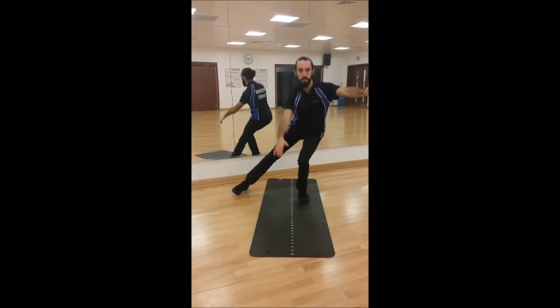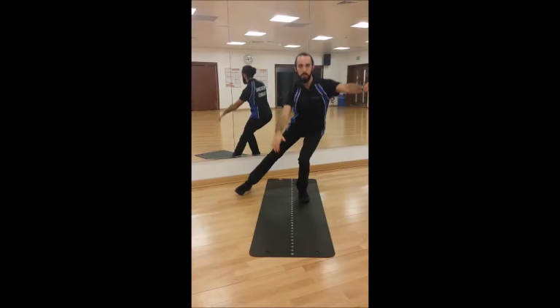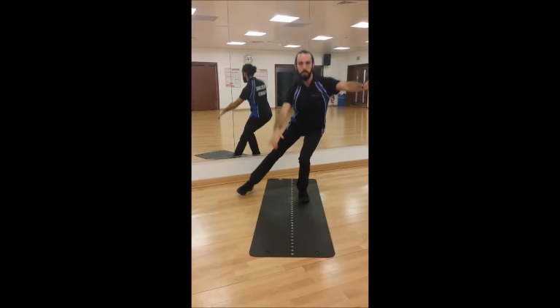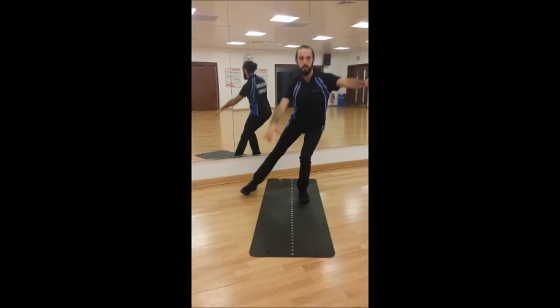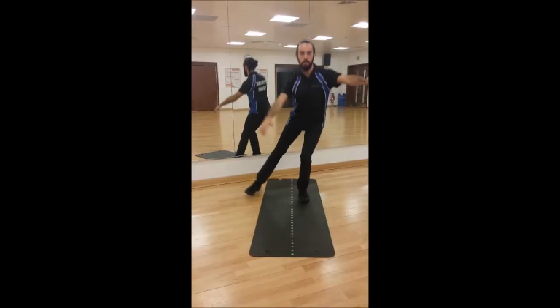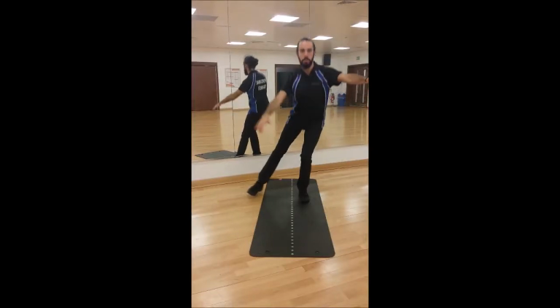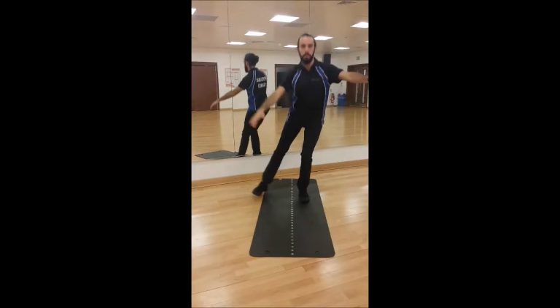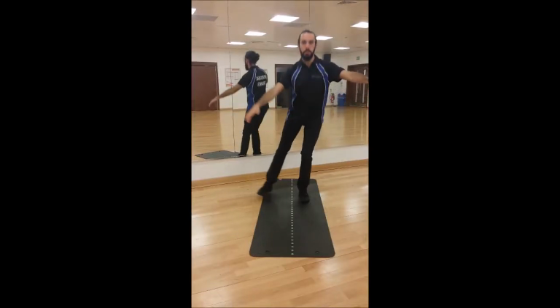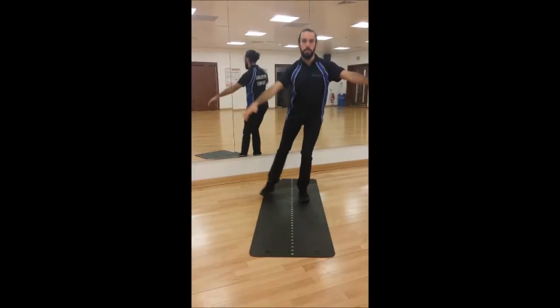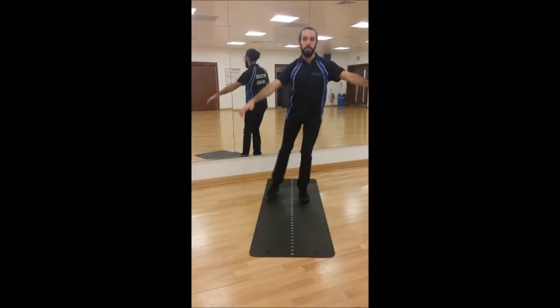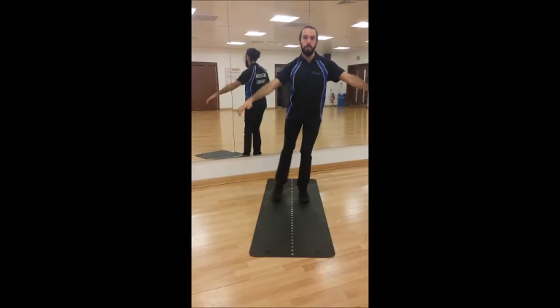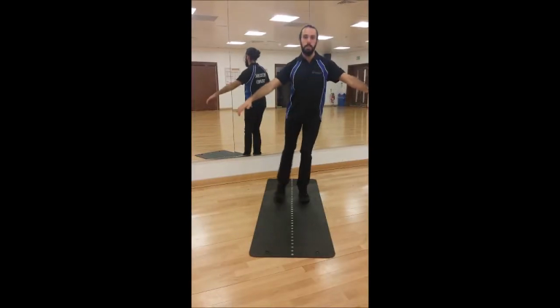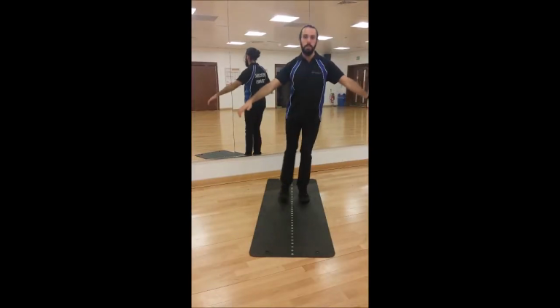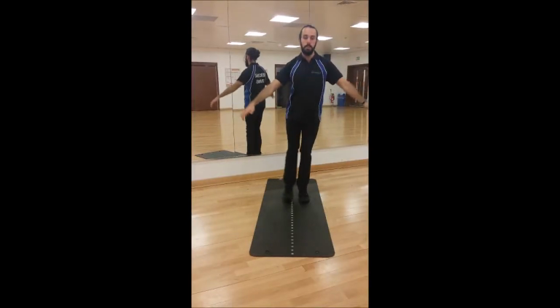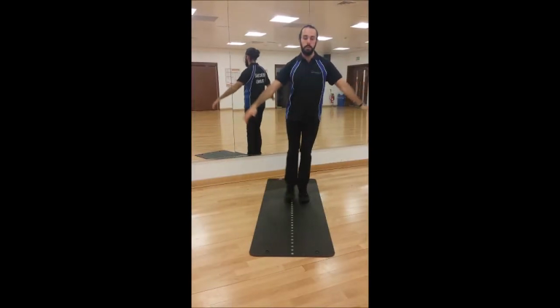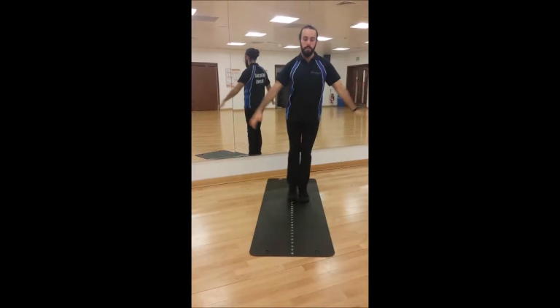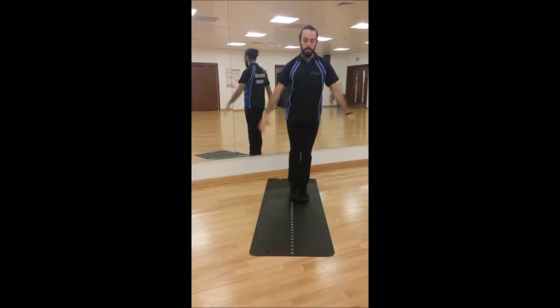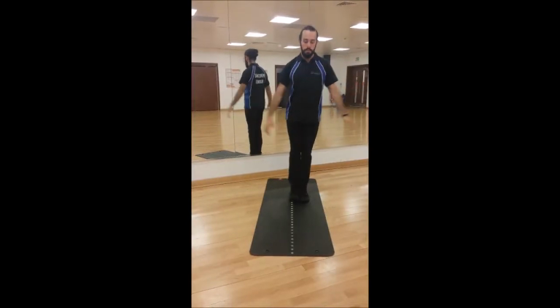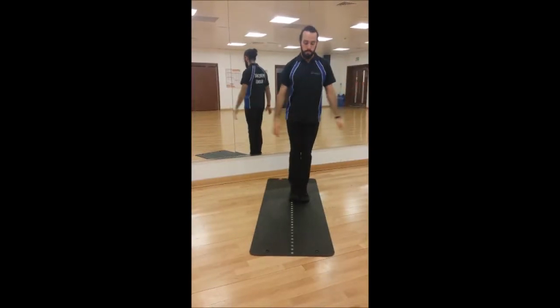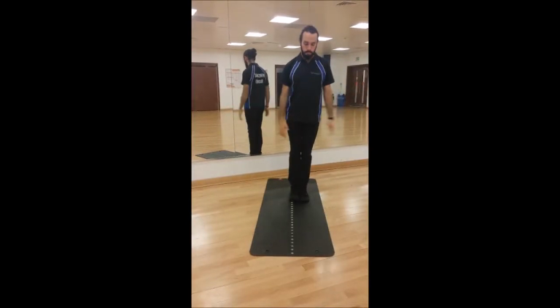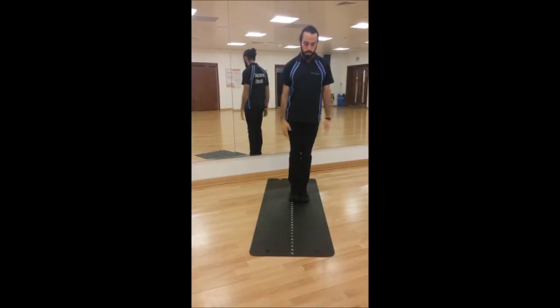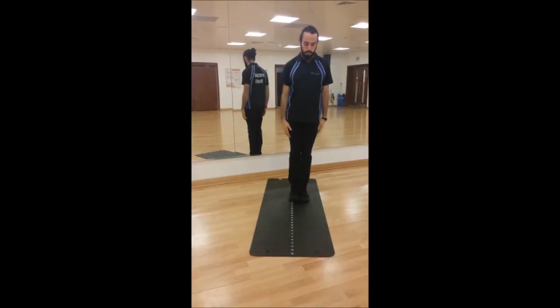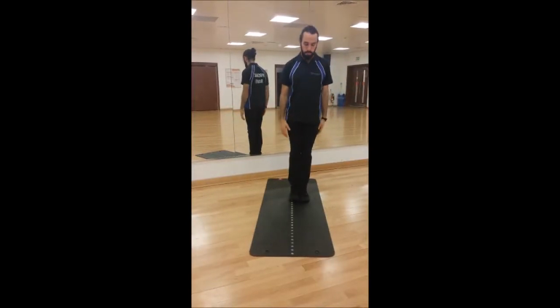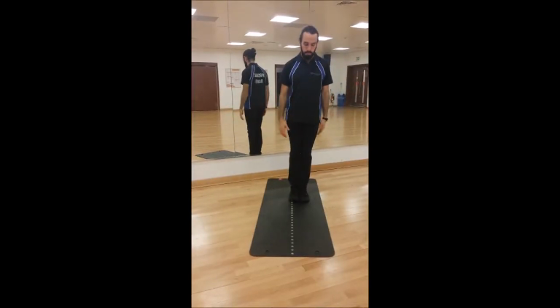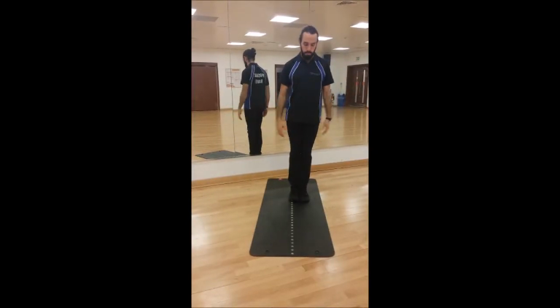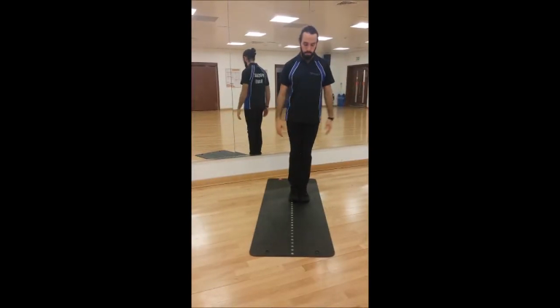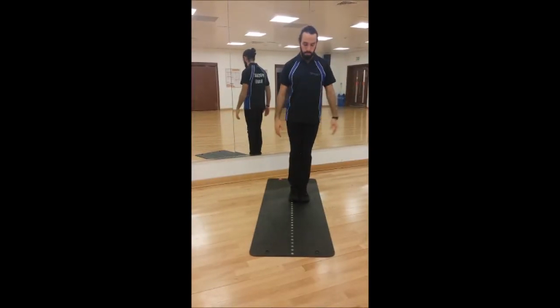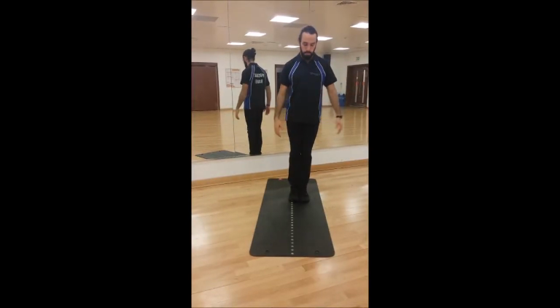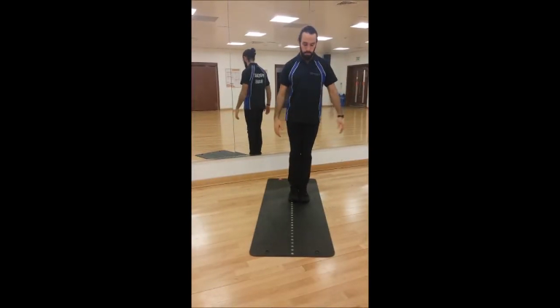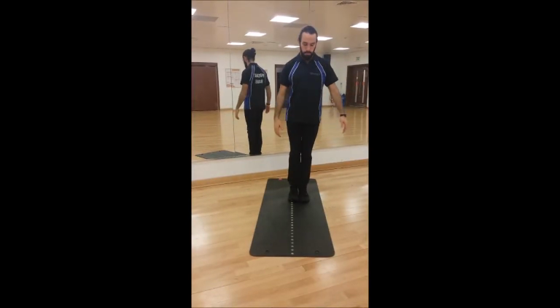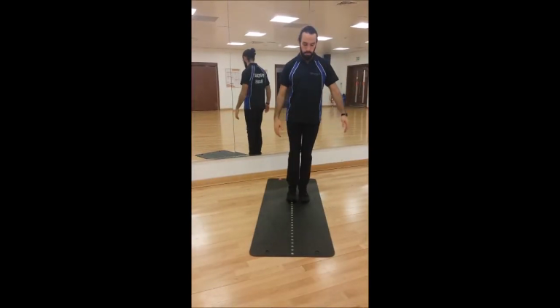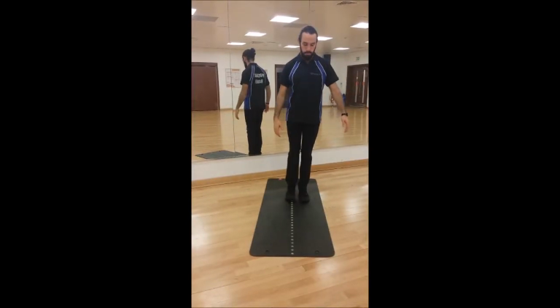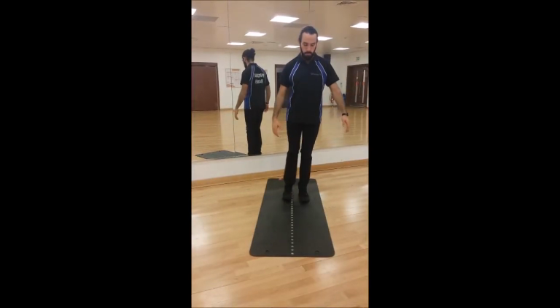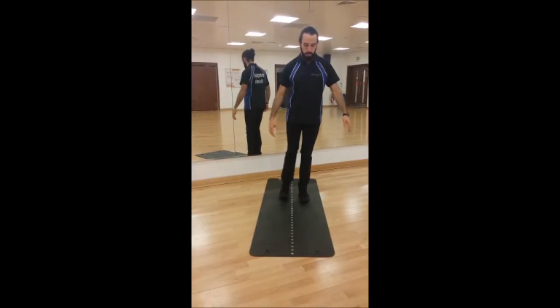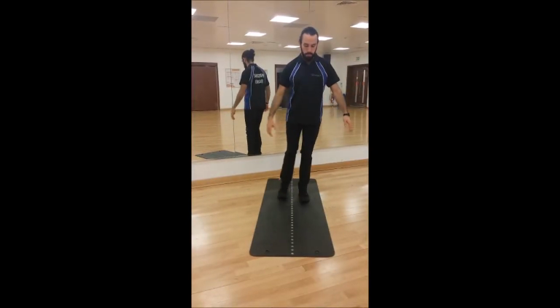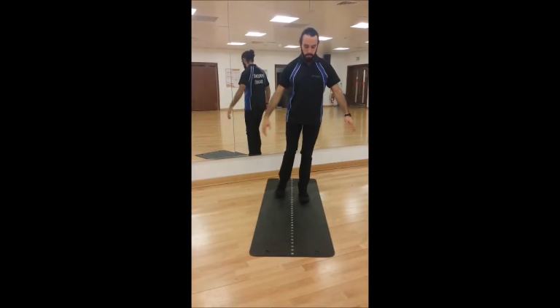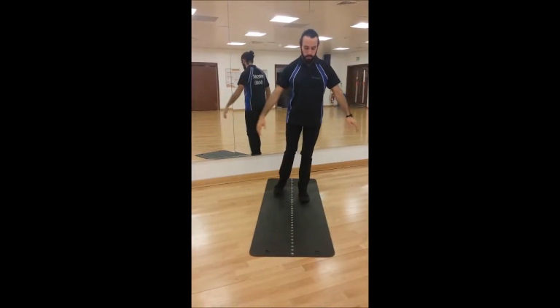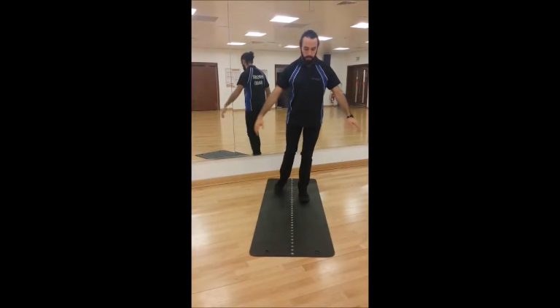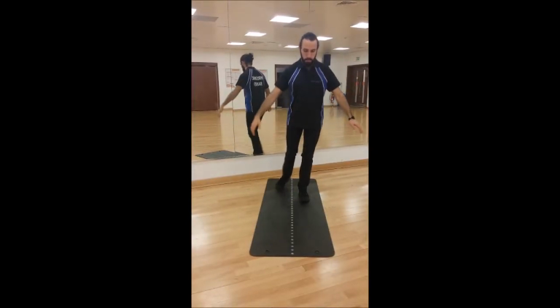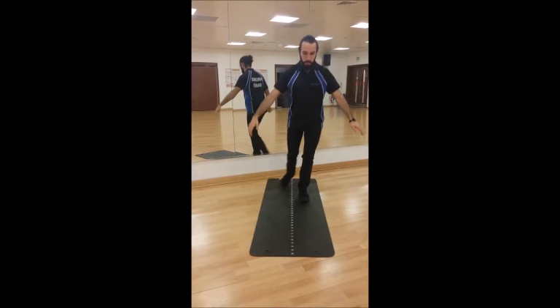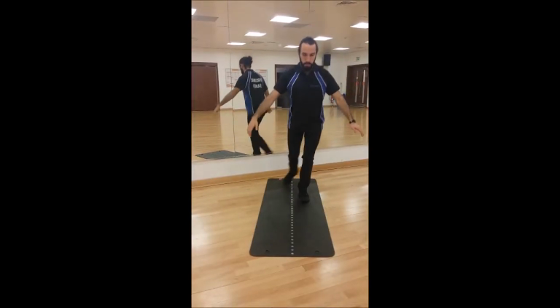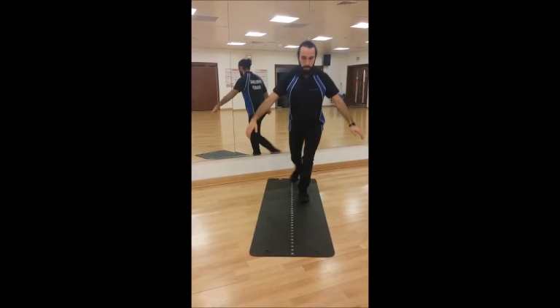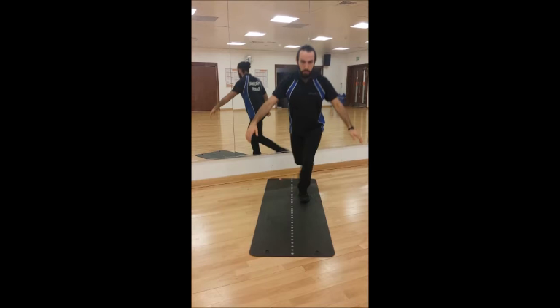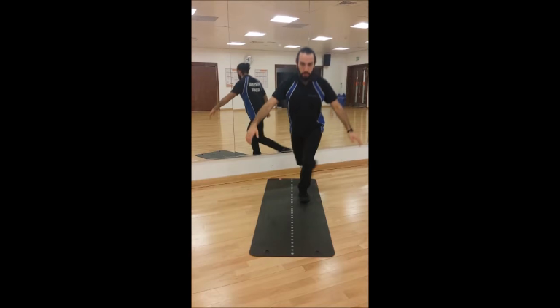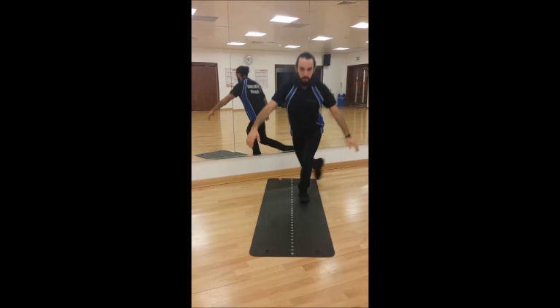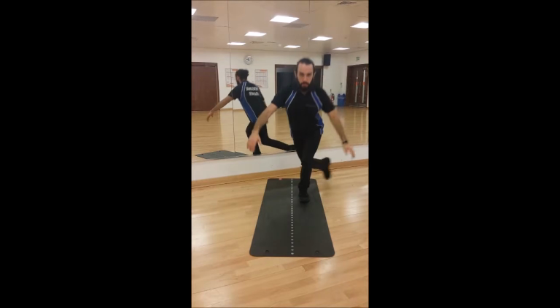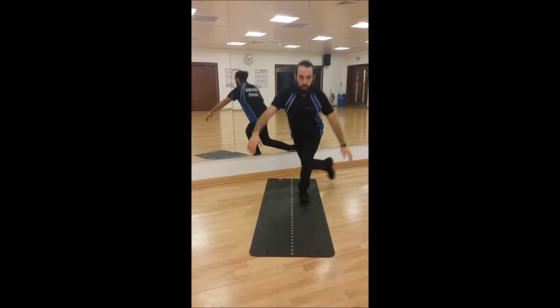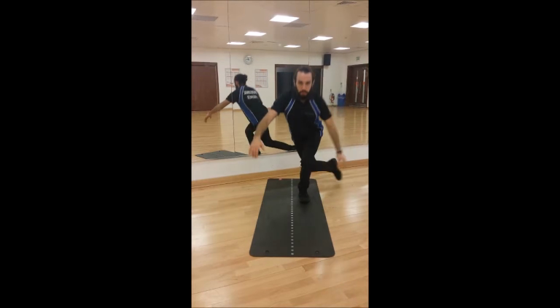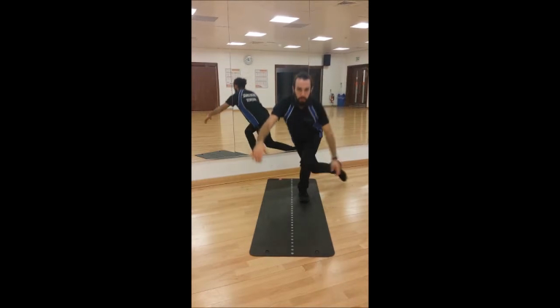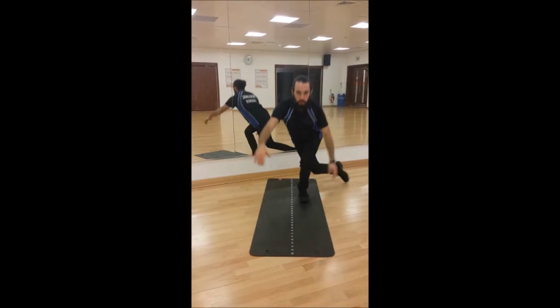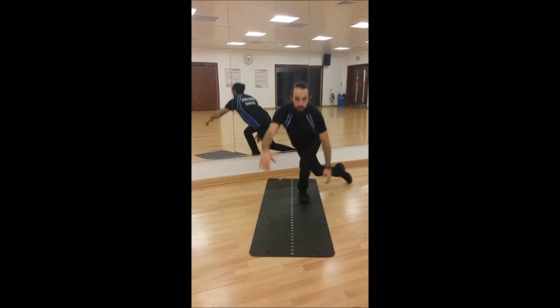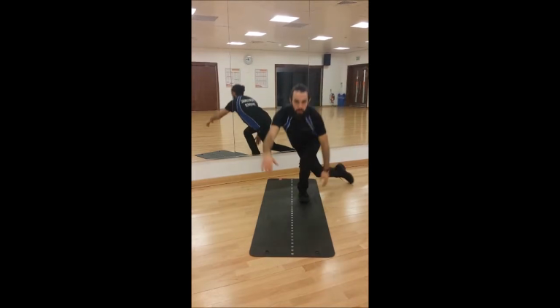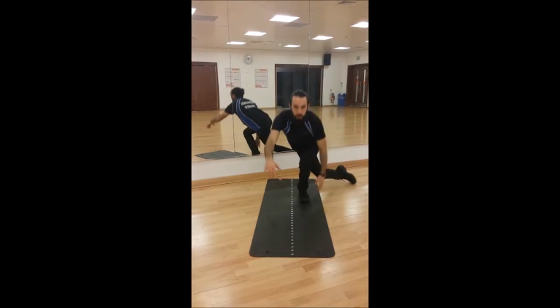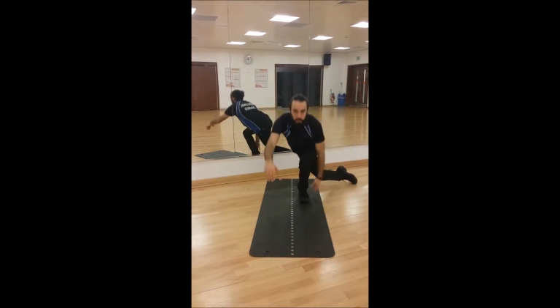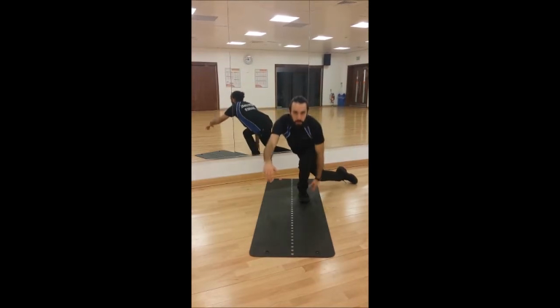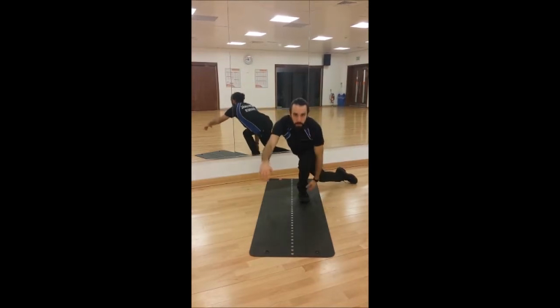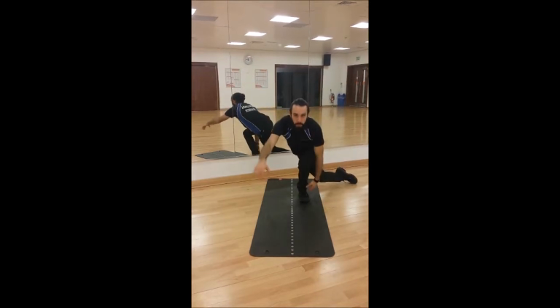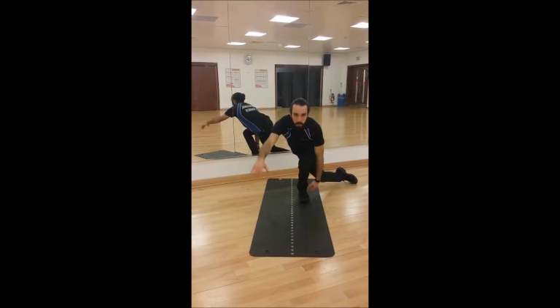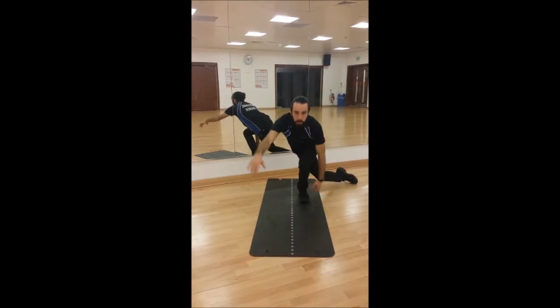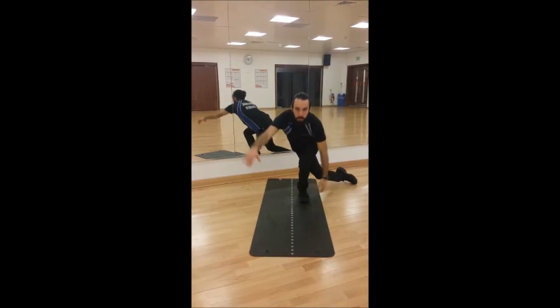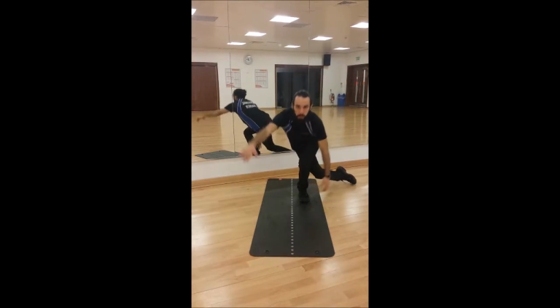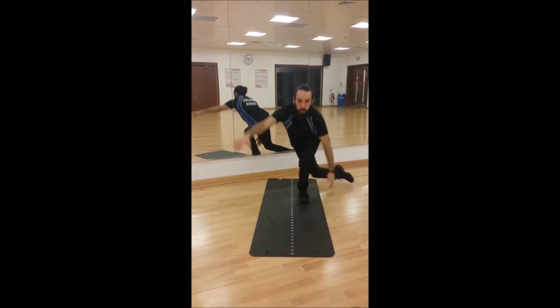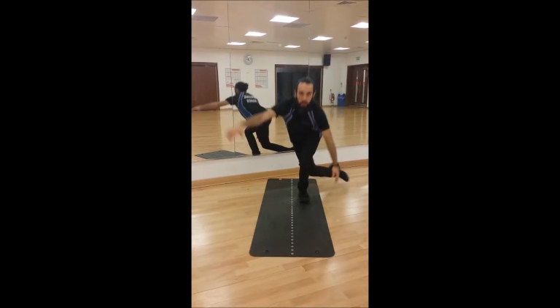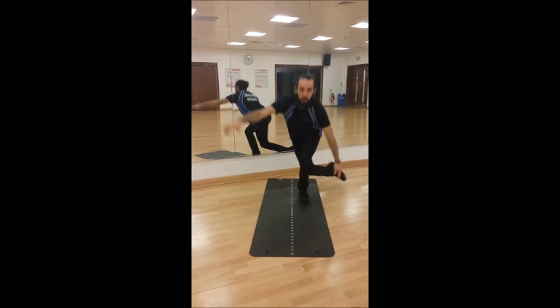Hi everyone, welcome to Whole Target Health. You caught me in the middle - I had to slow it down here - some single leg squat variations.